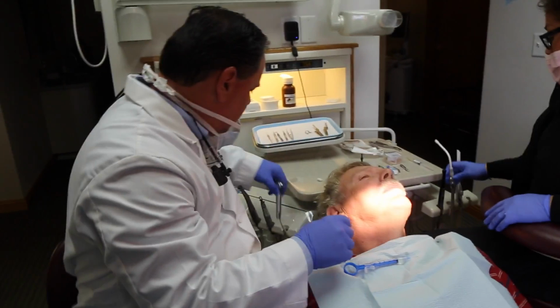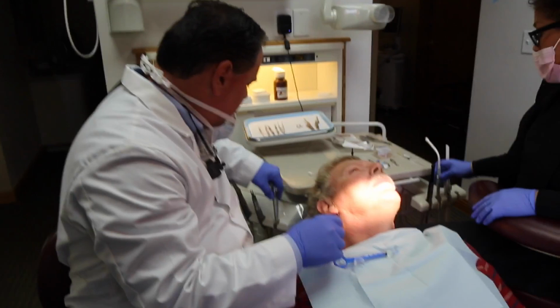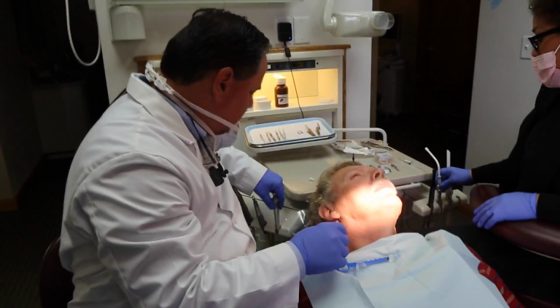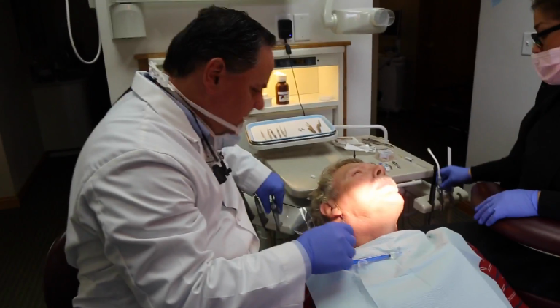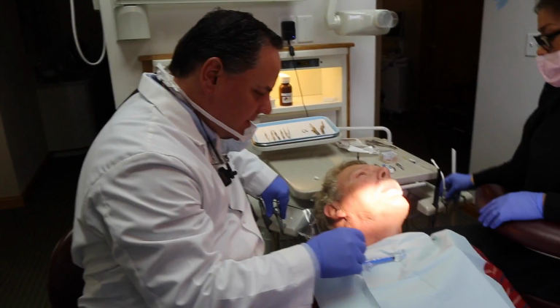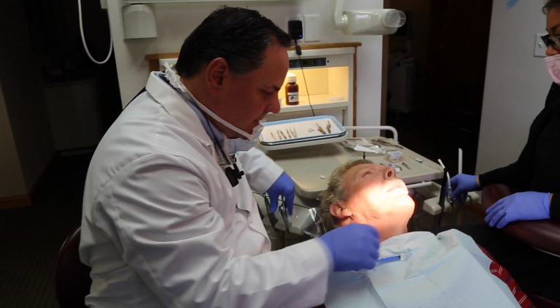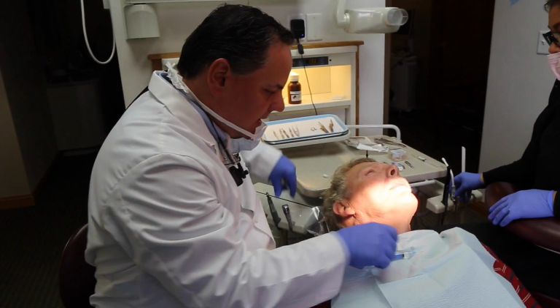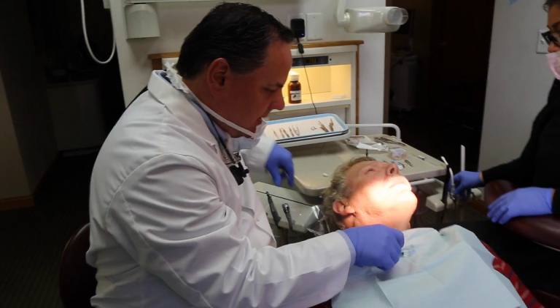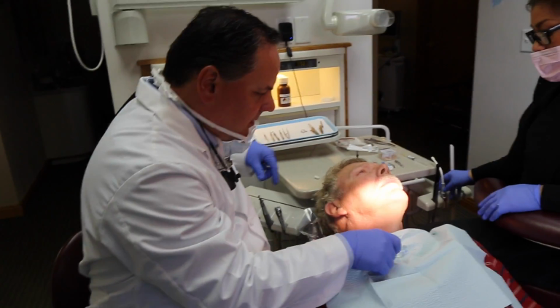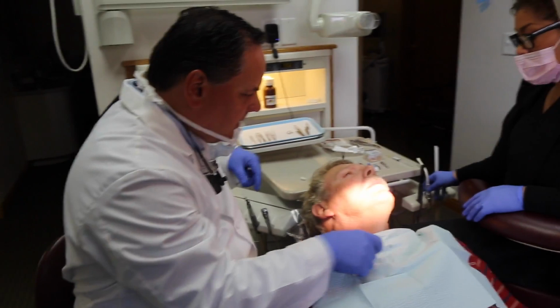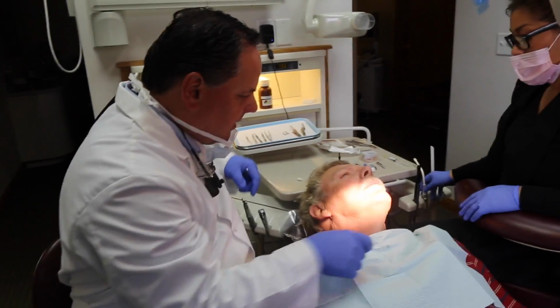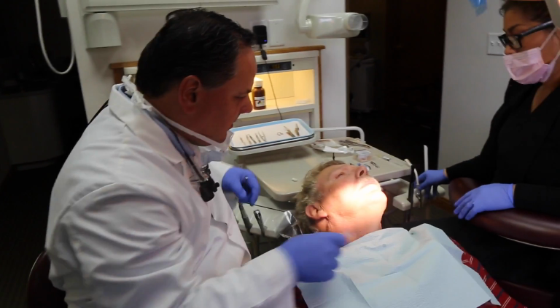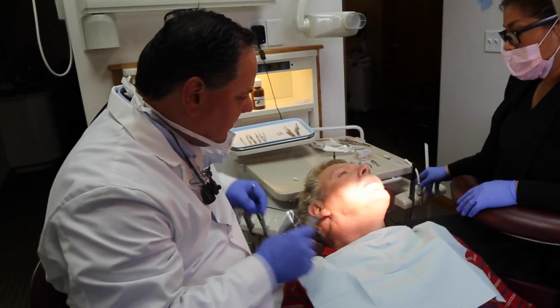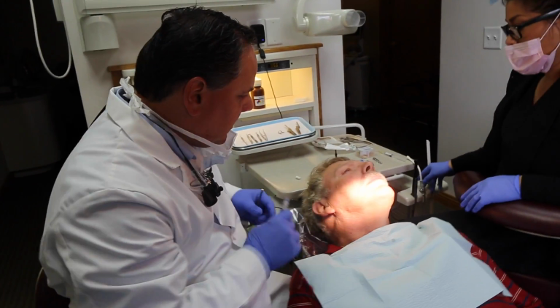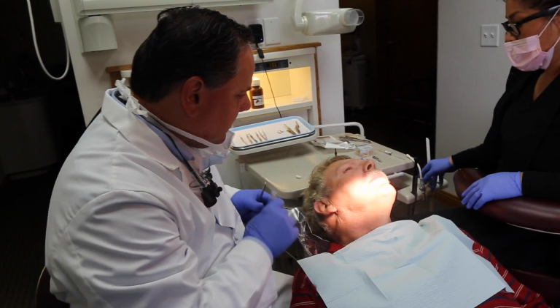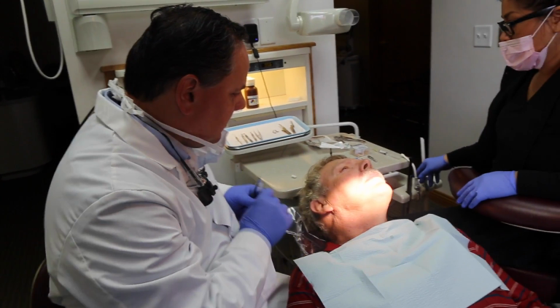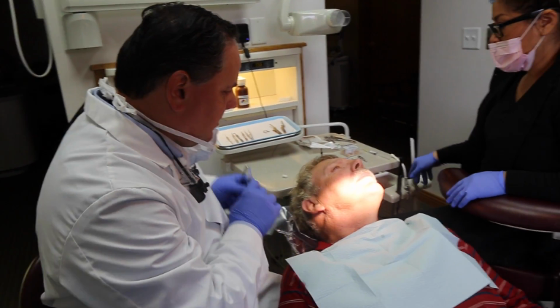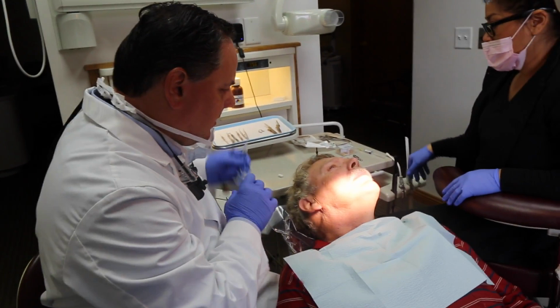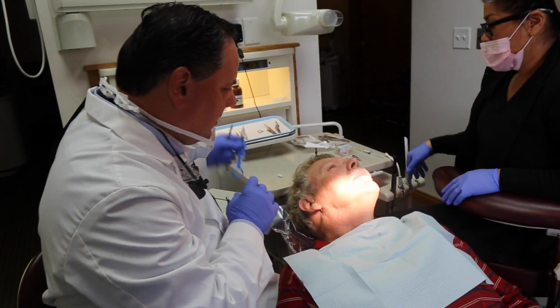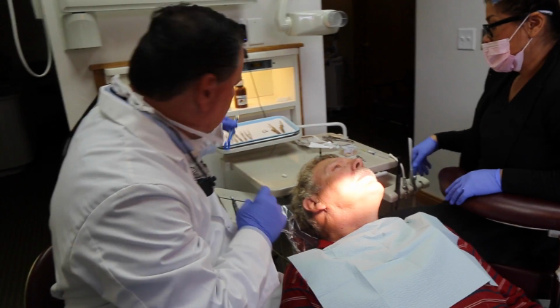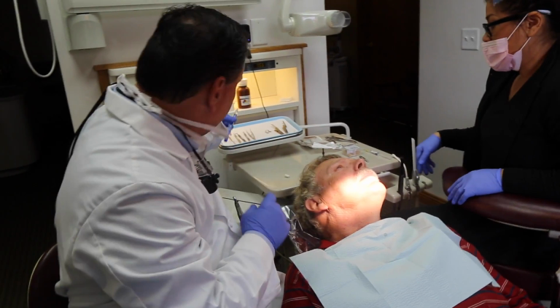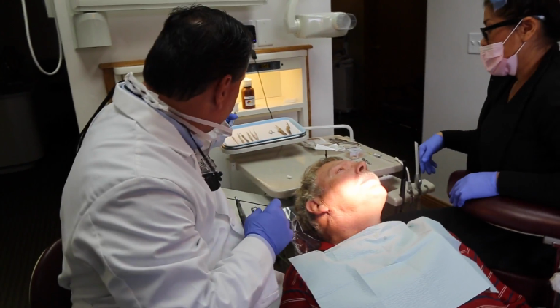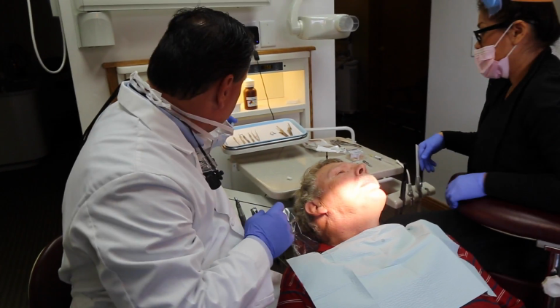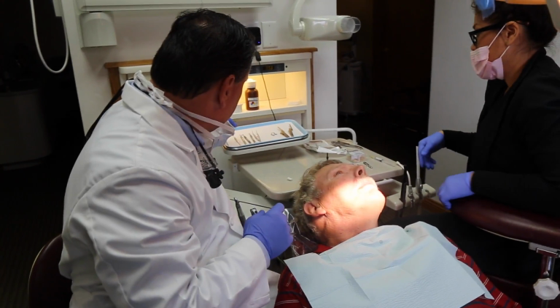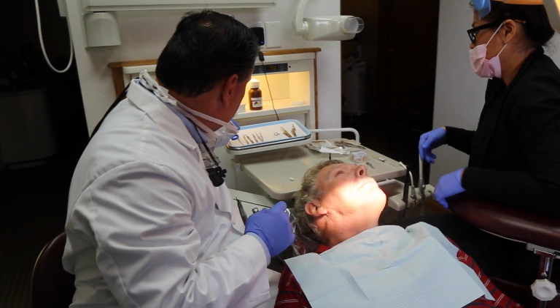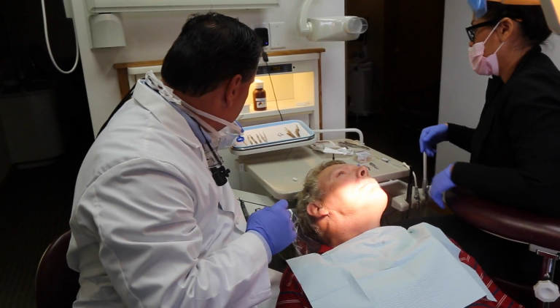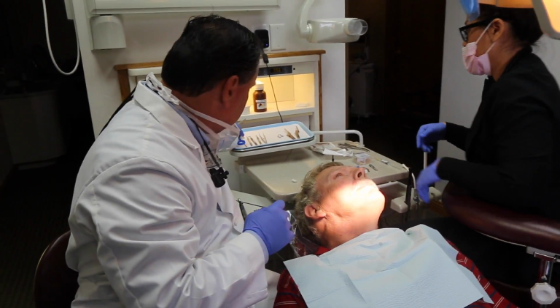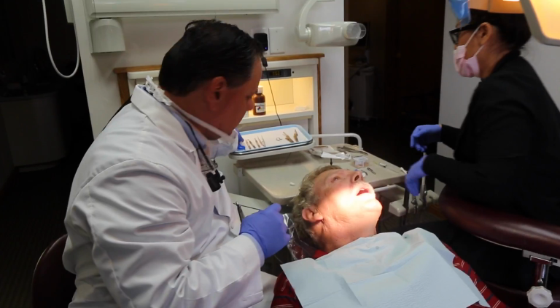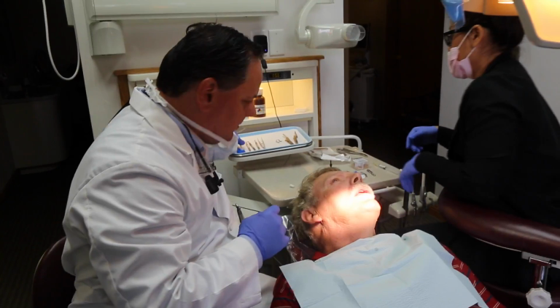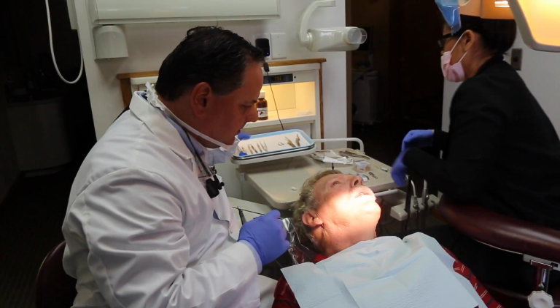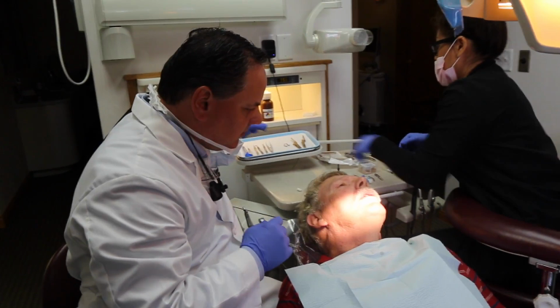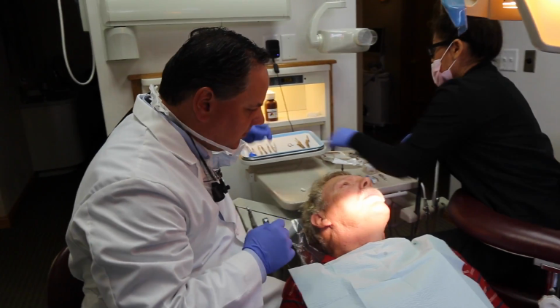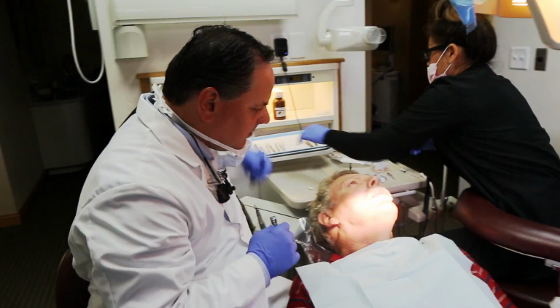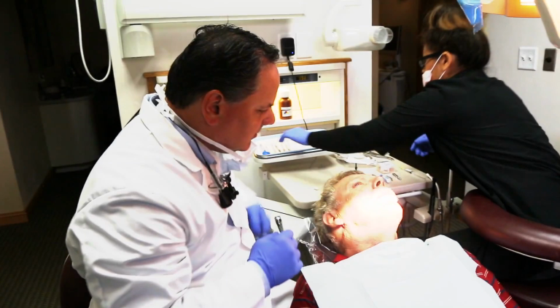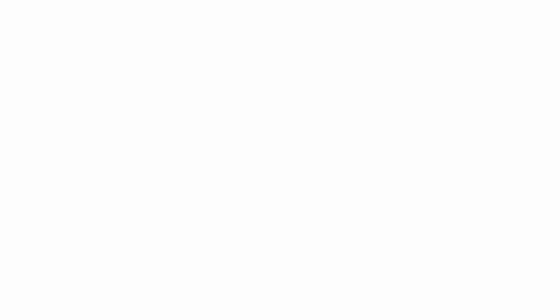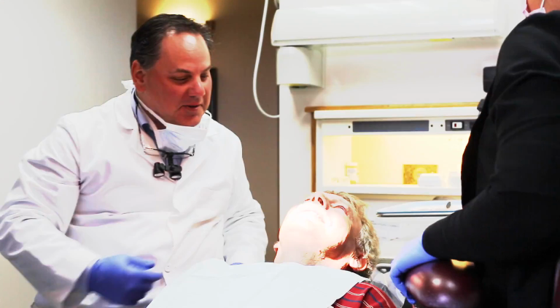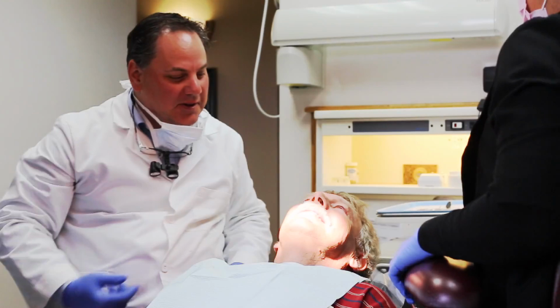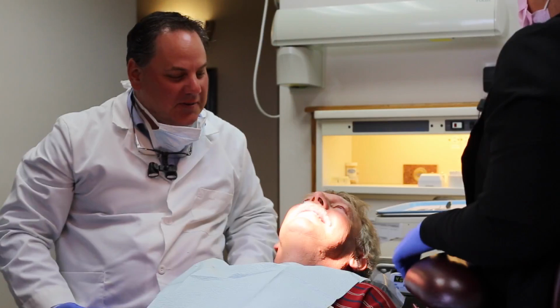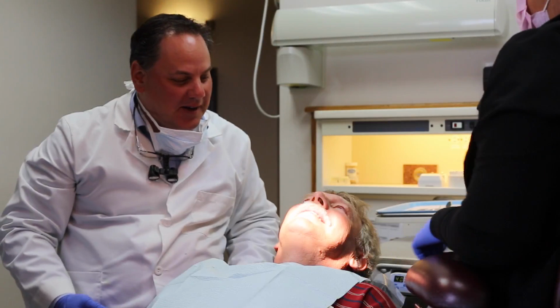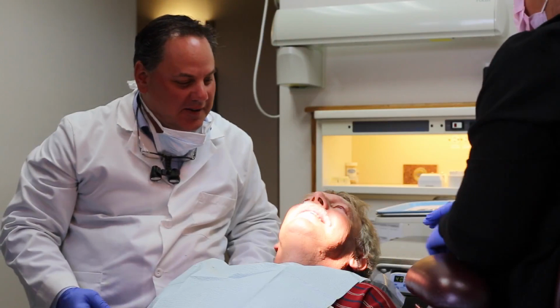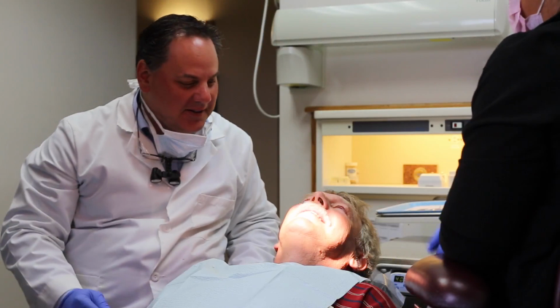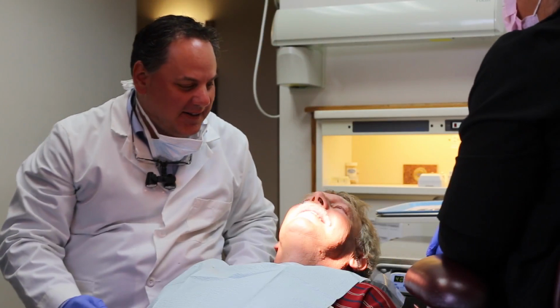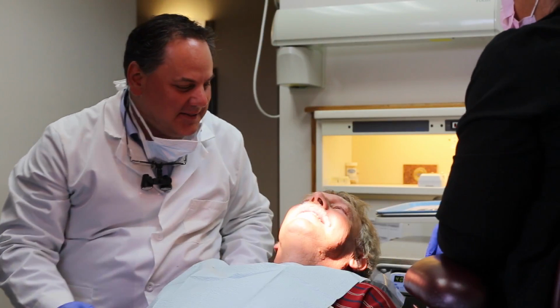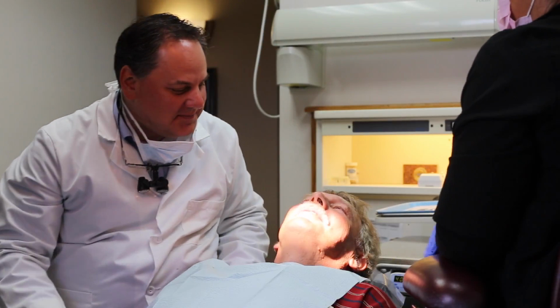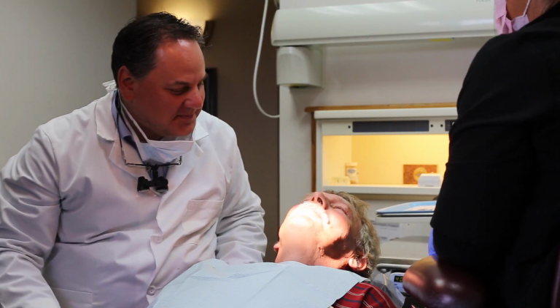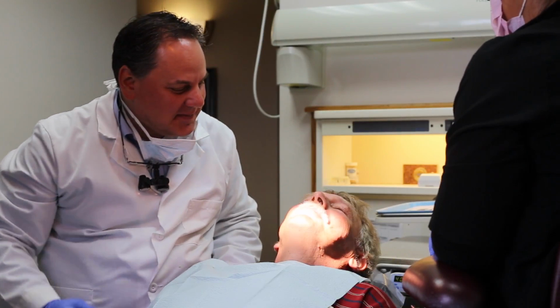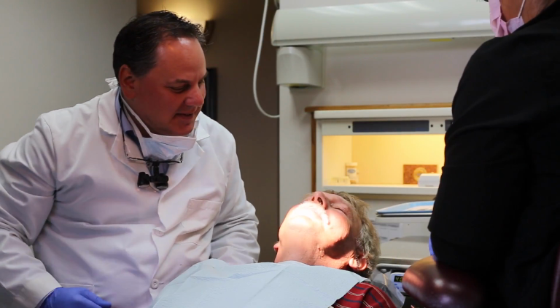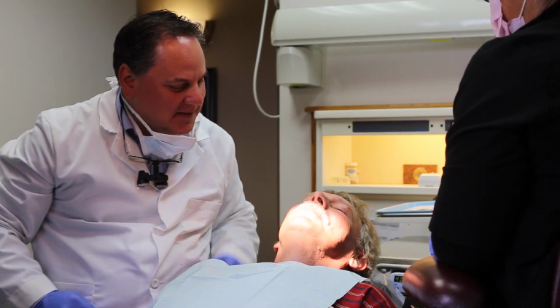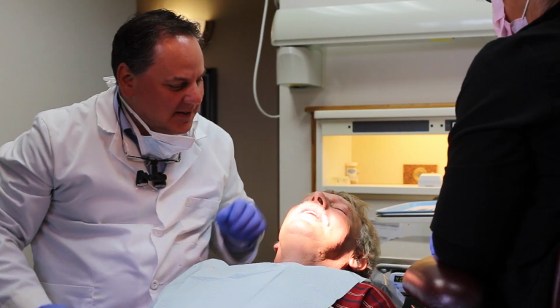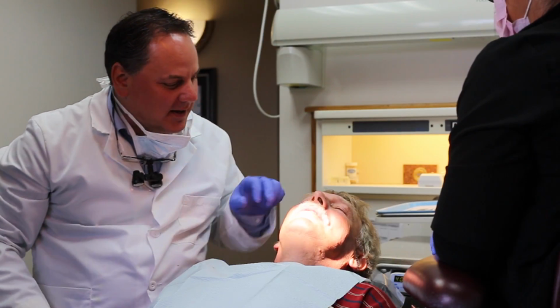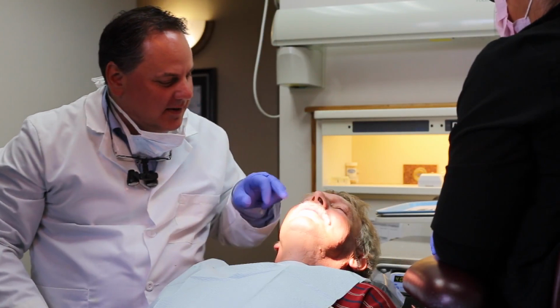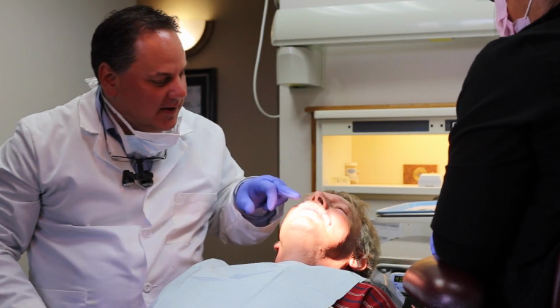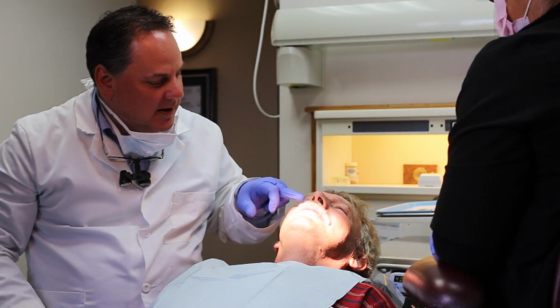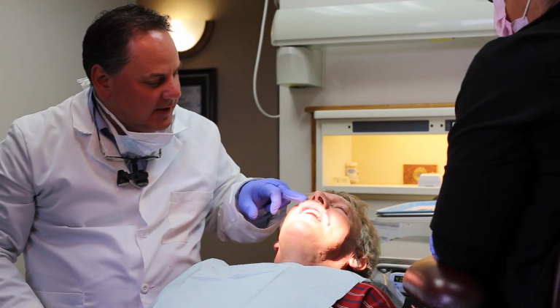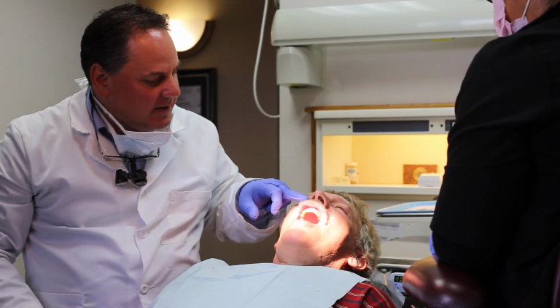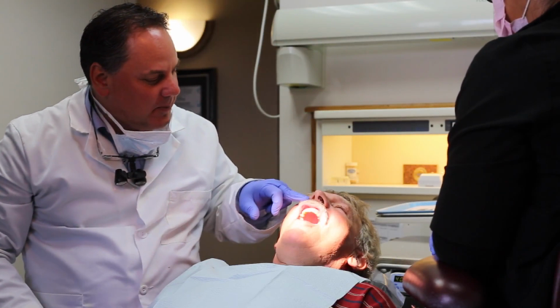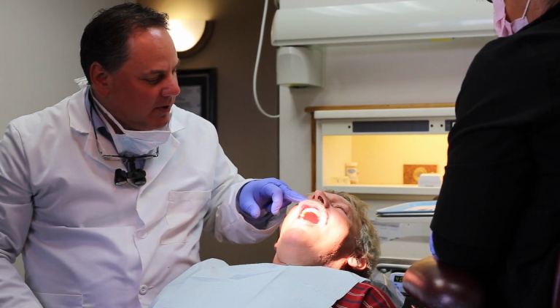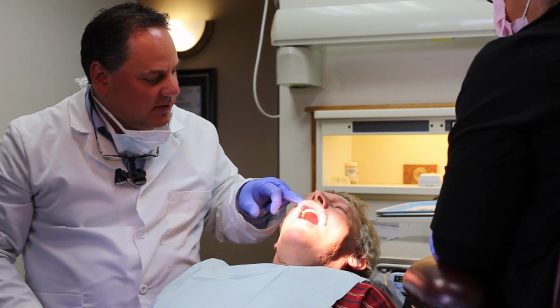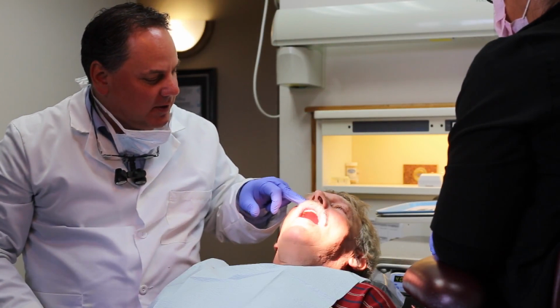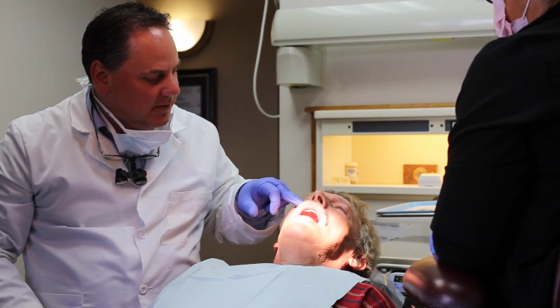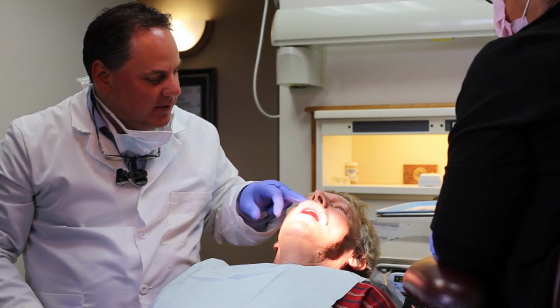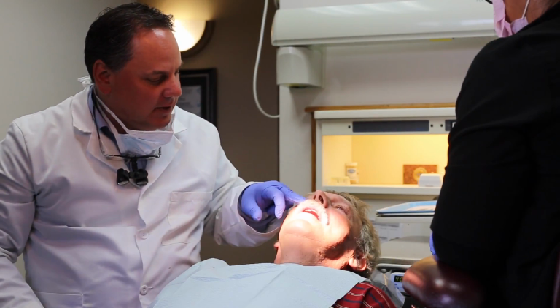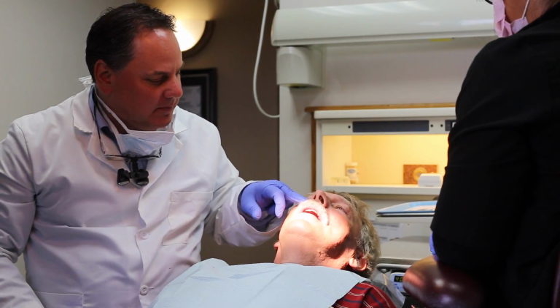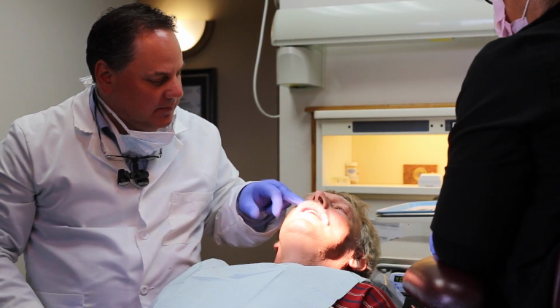Your experience with that — was that uncomfortable at all? Not at all. You did really well. Is that lip already starting to feel numb? Yeah.